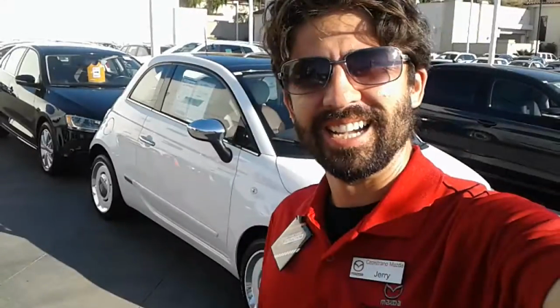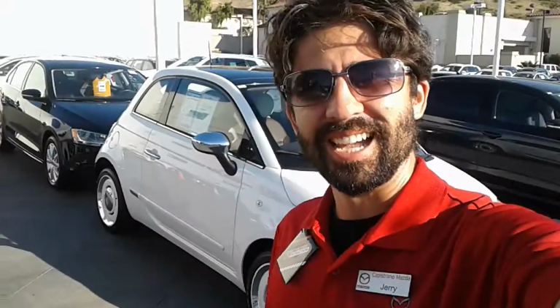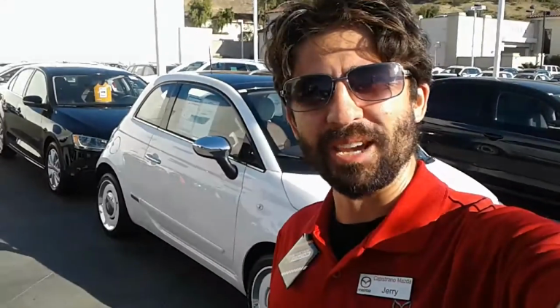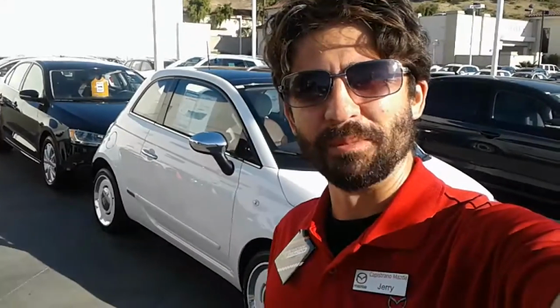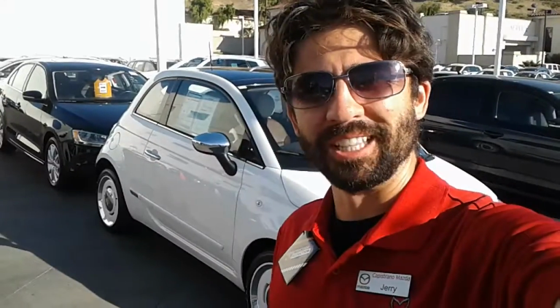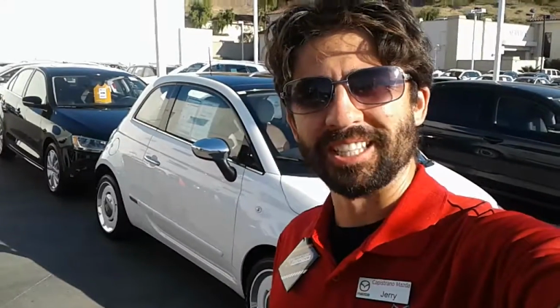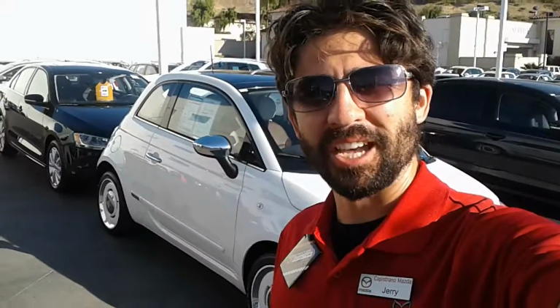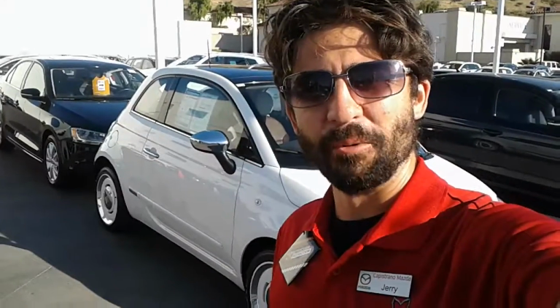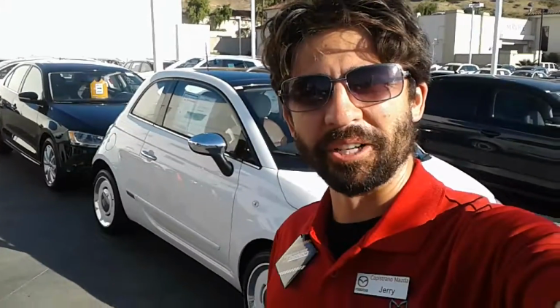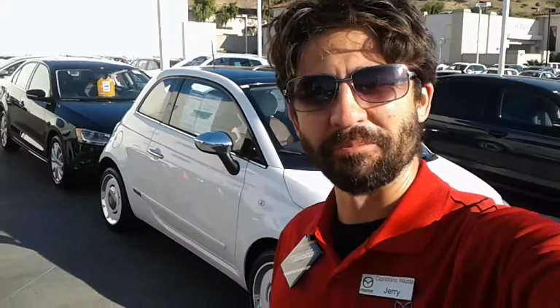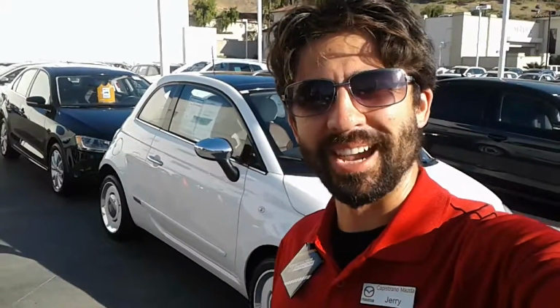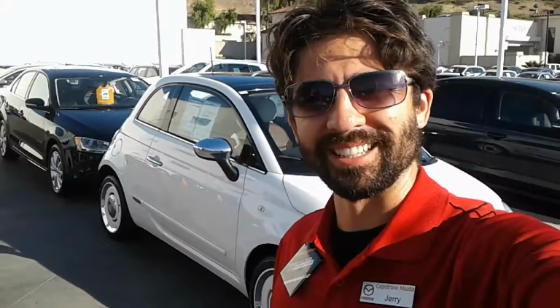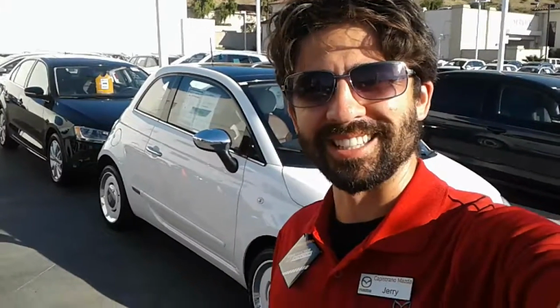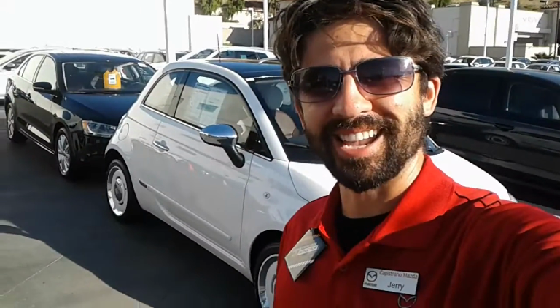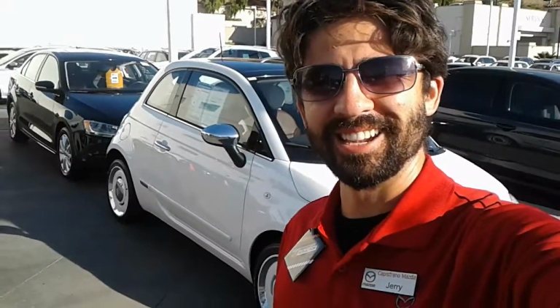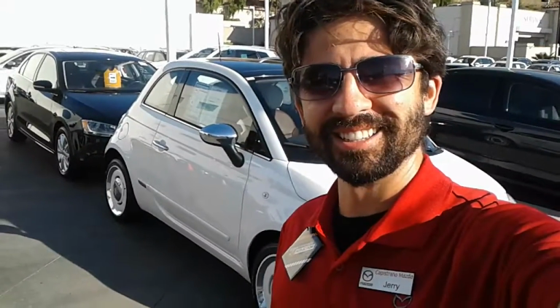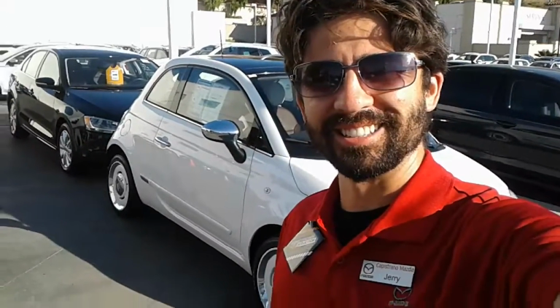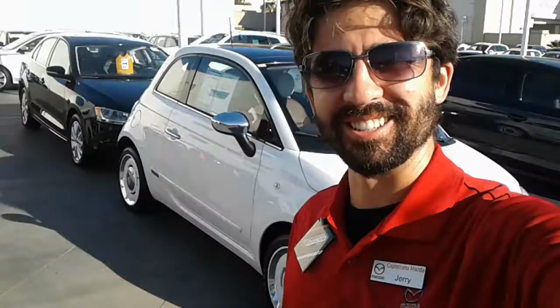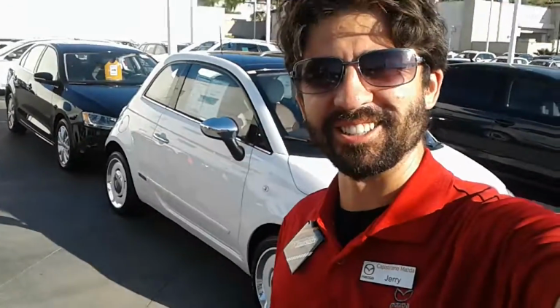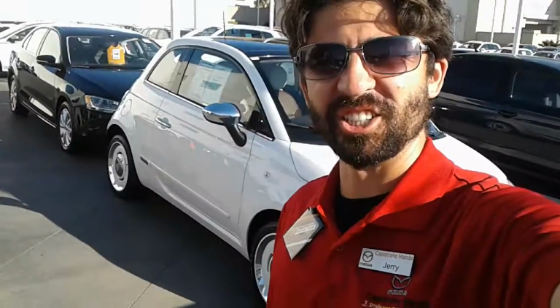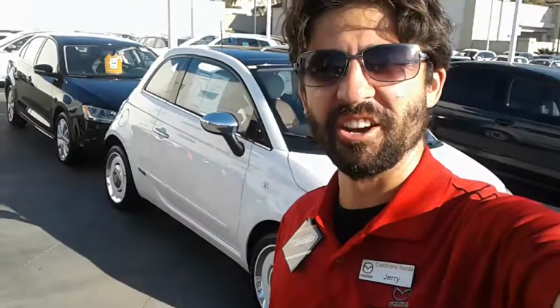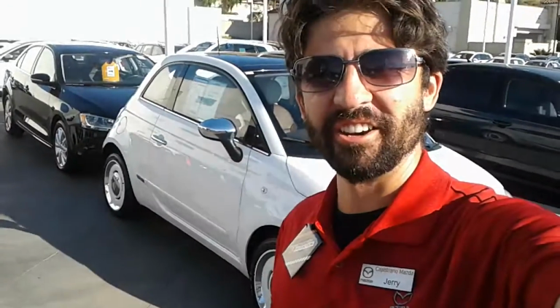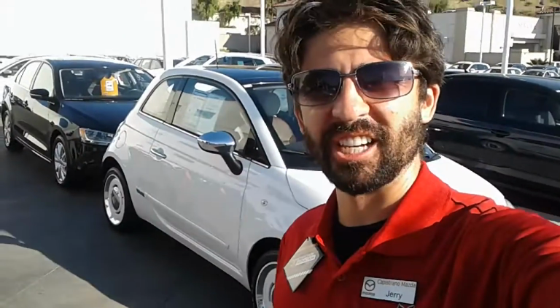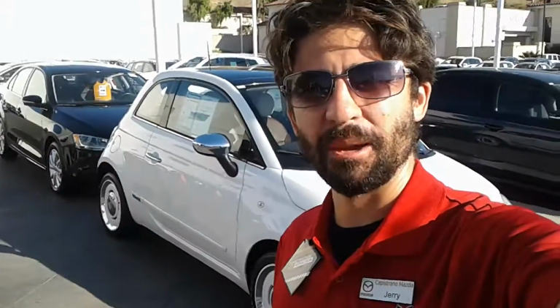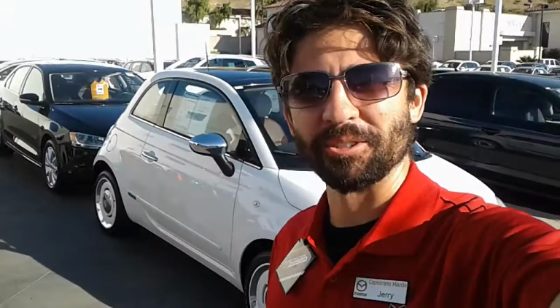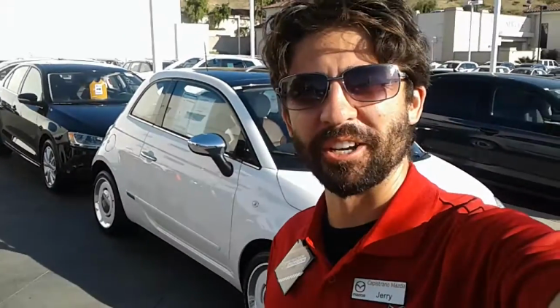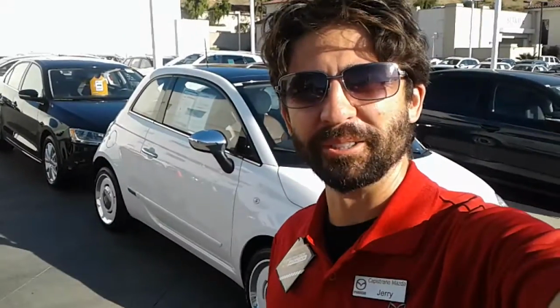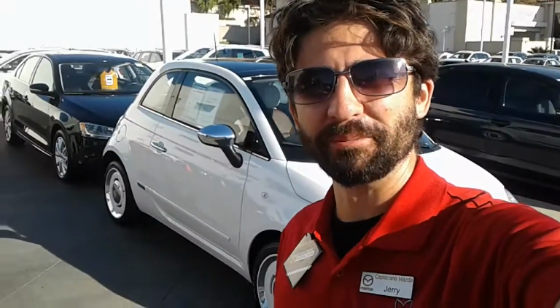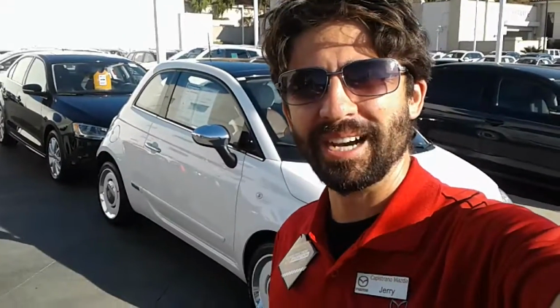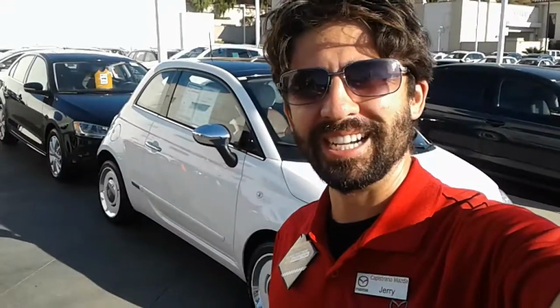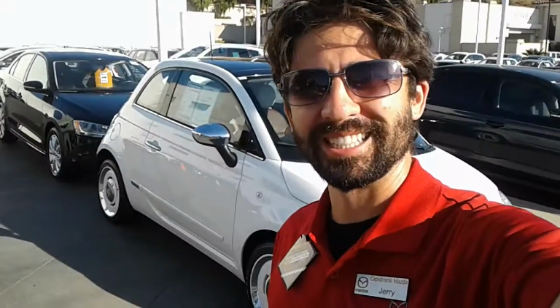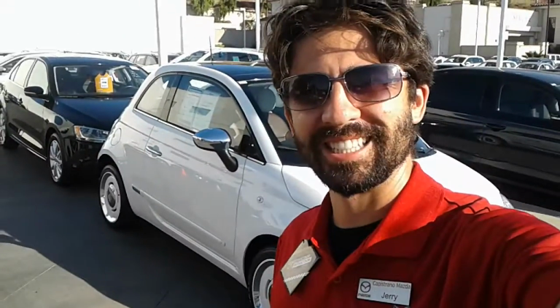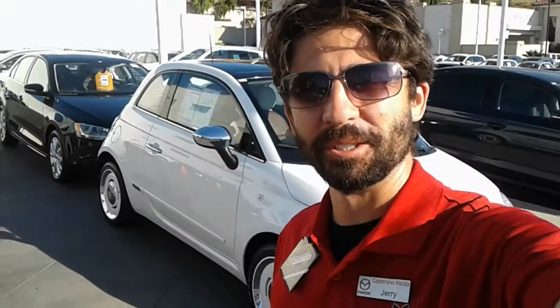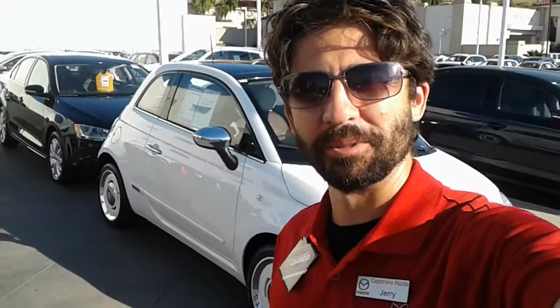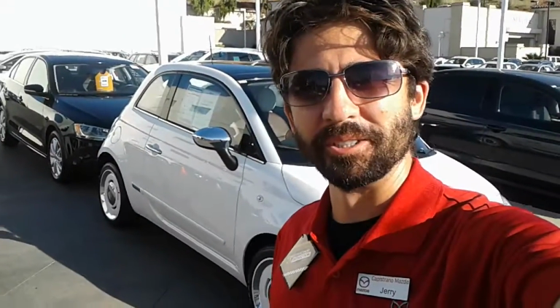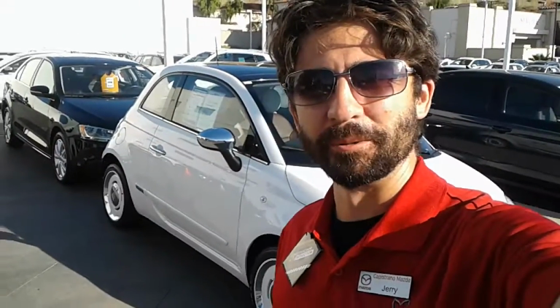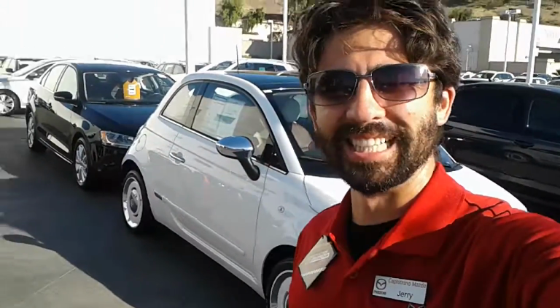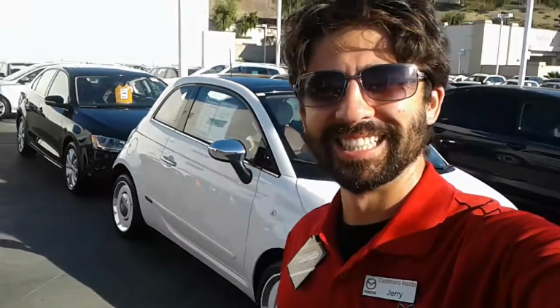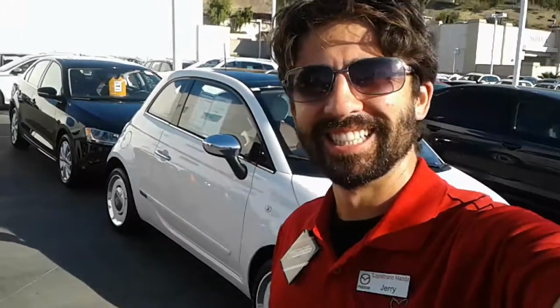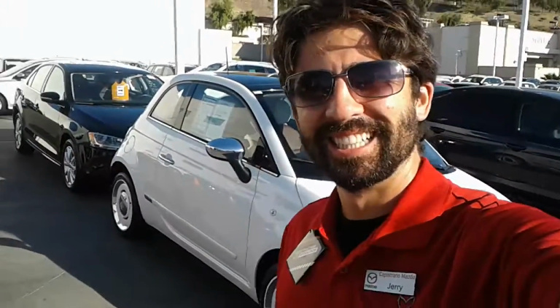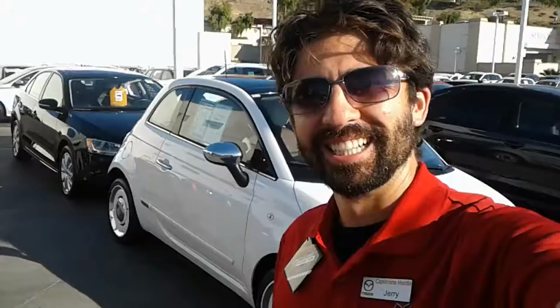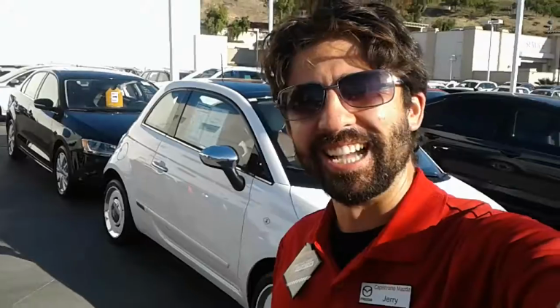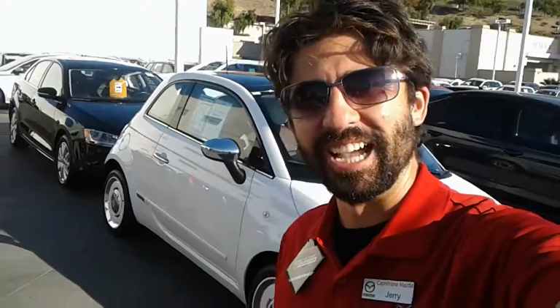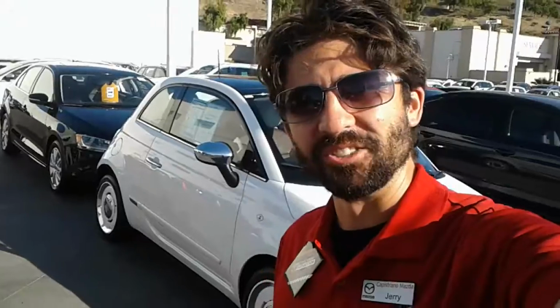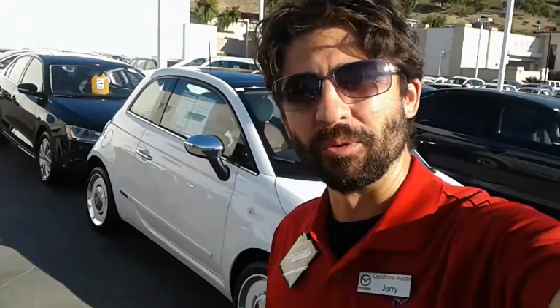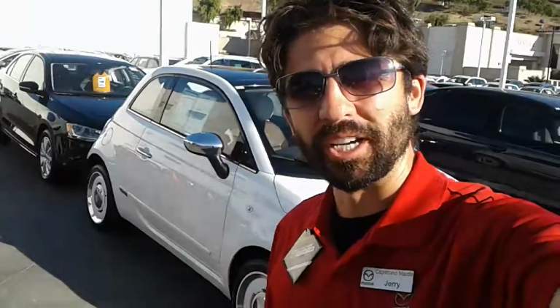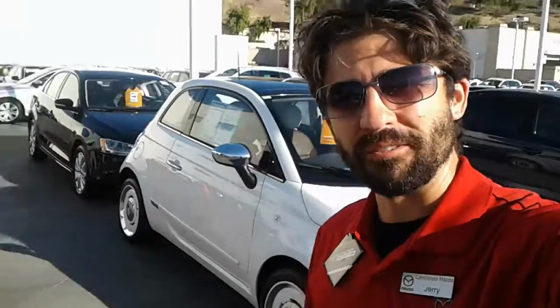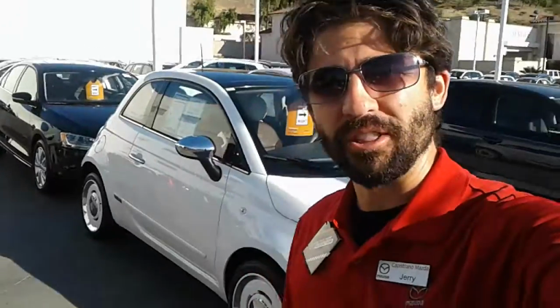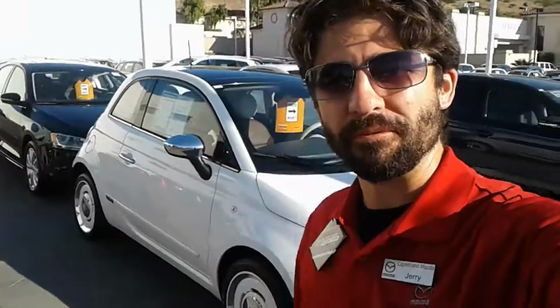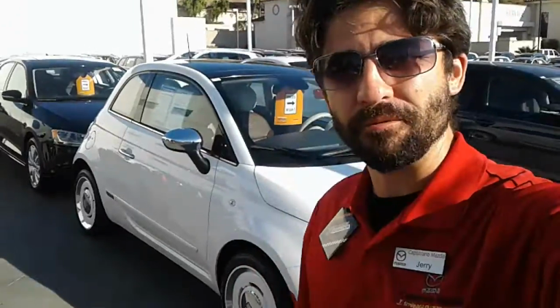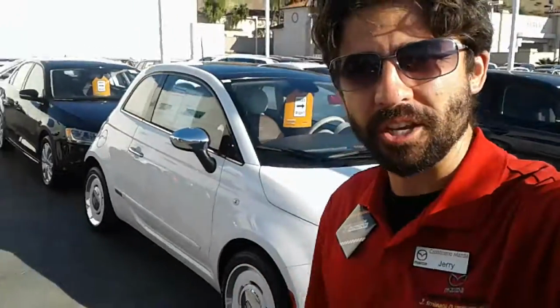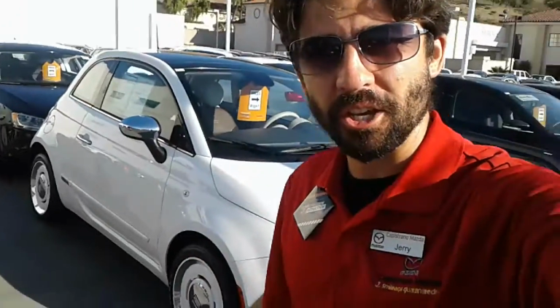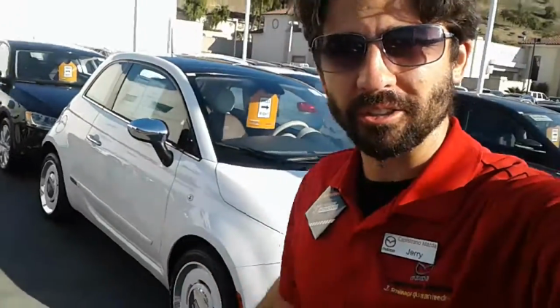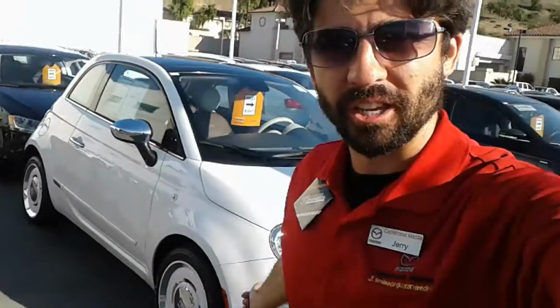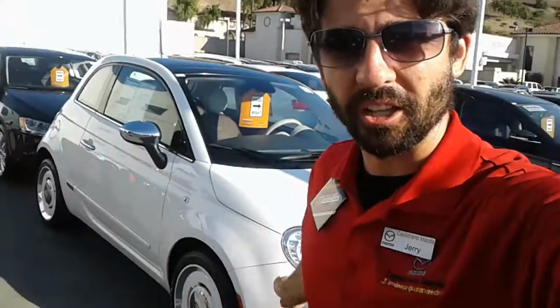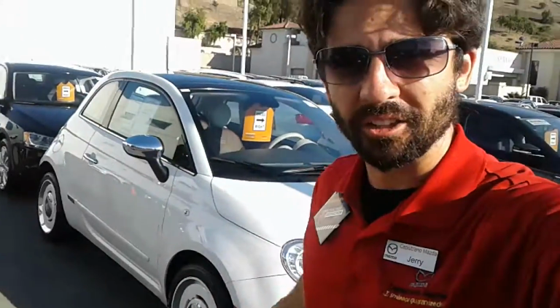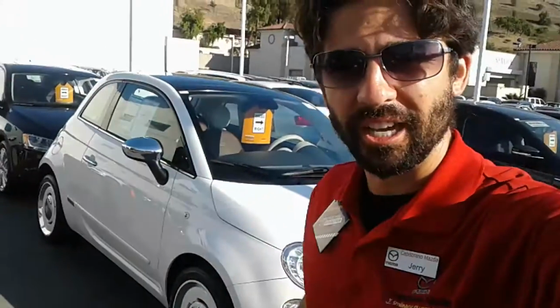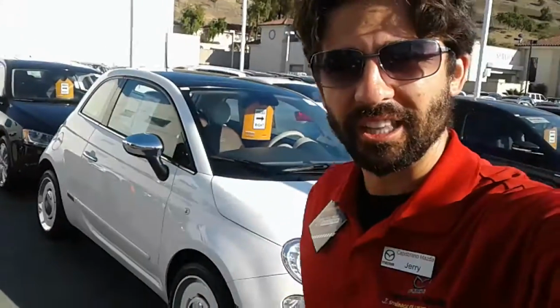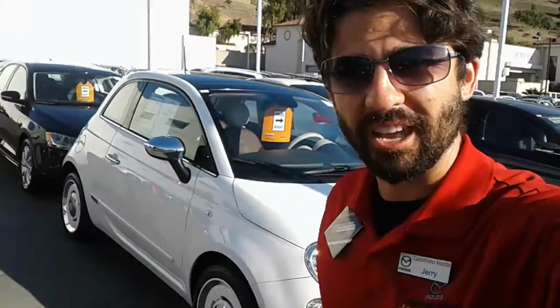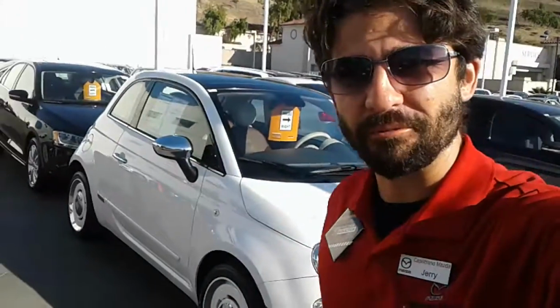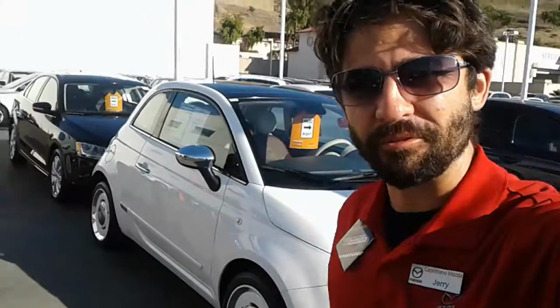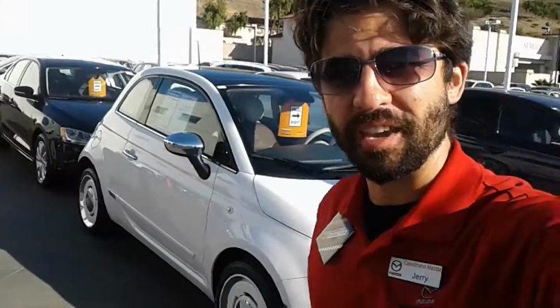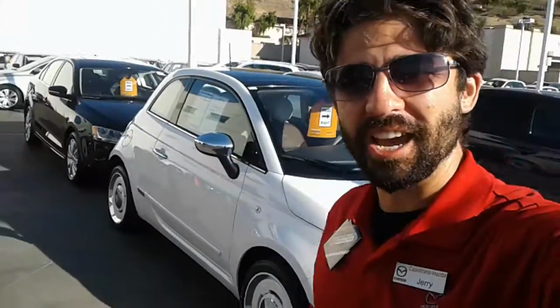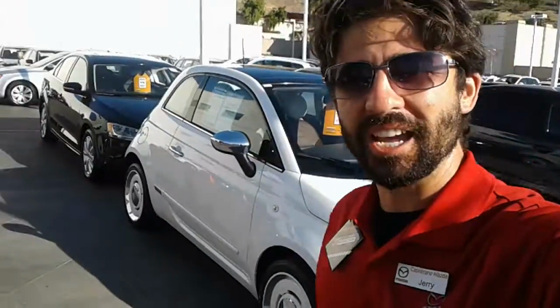Hi Melissa, welcome back to town. This is Jerry of Capistrano Mazda. I do want to give you that video — take a look at that Fiat.